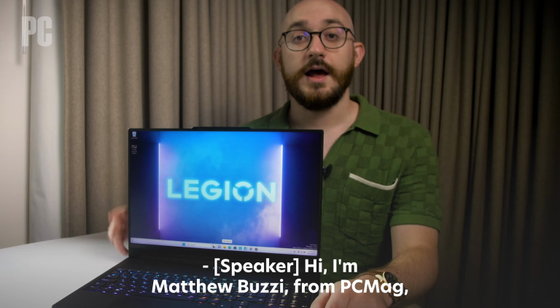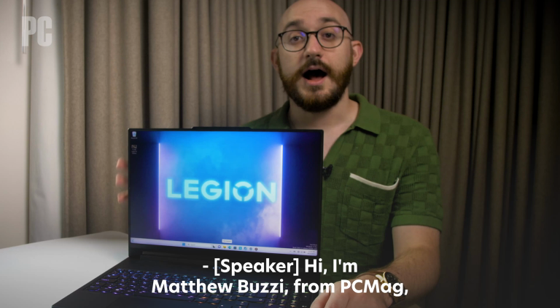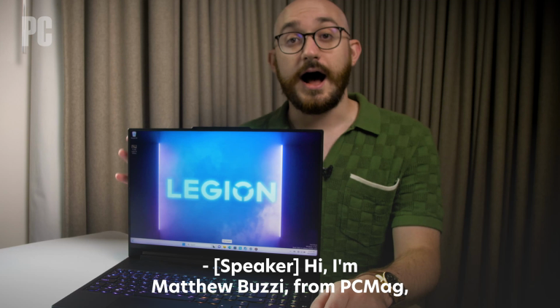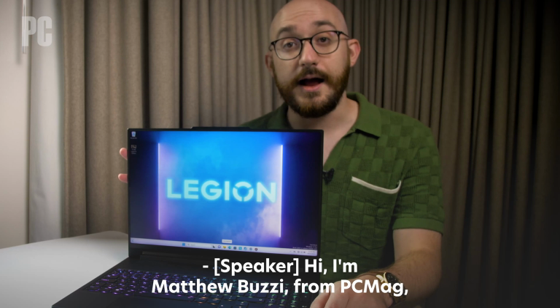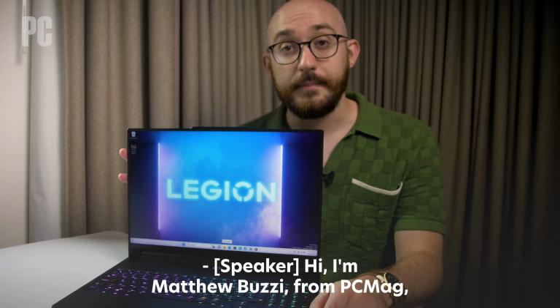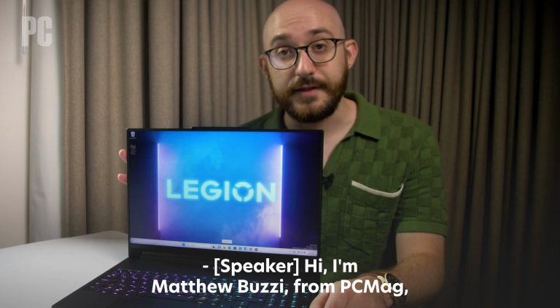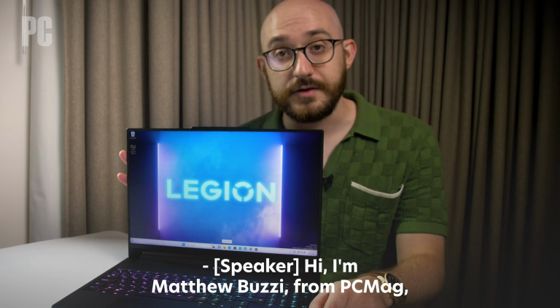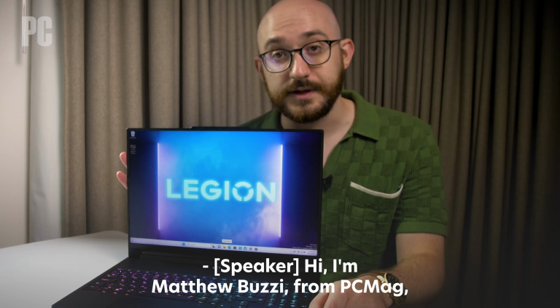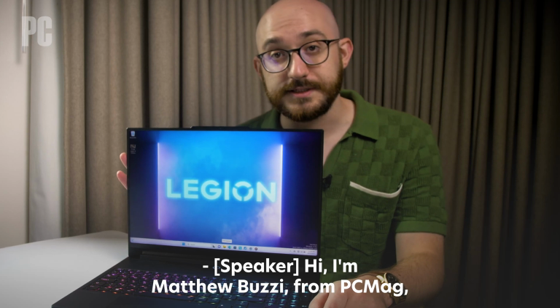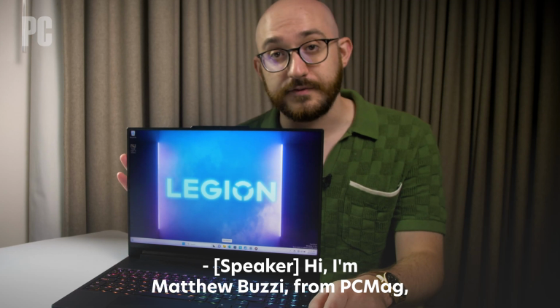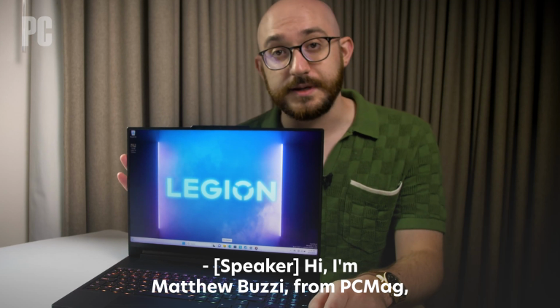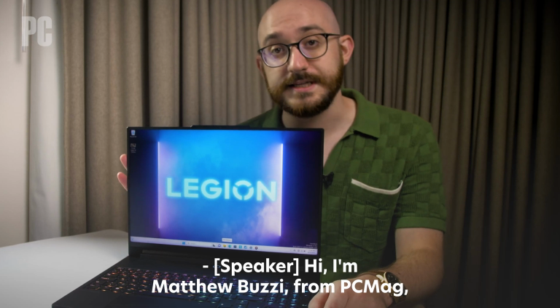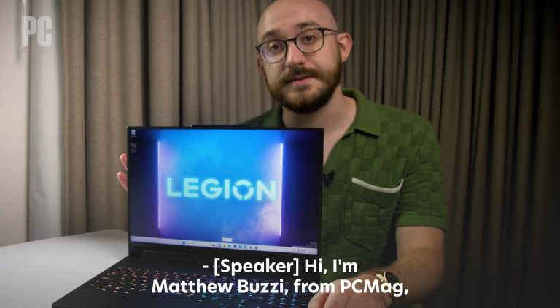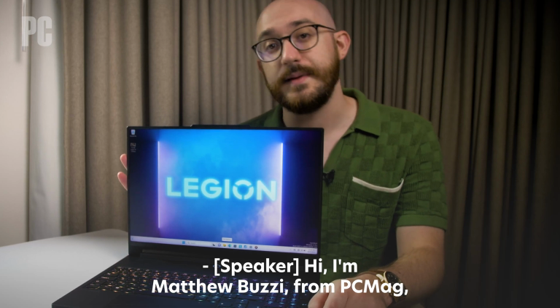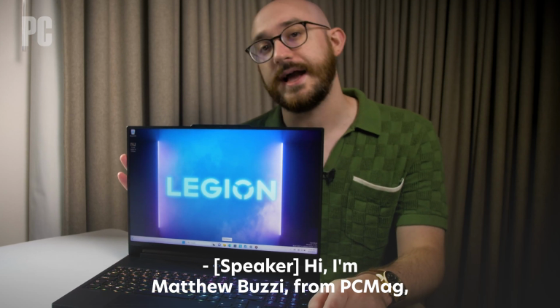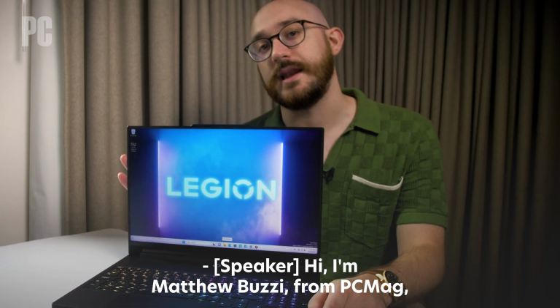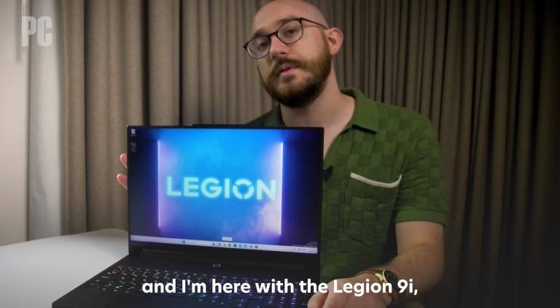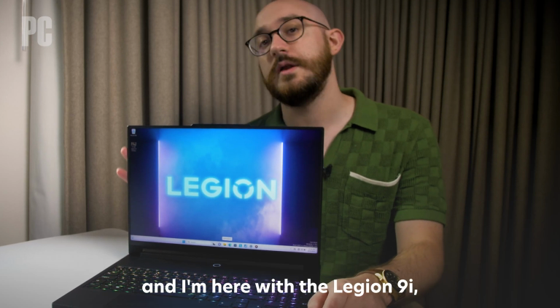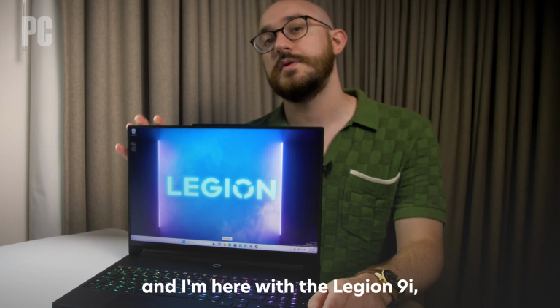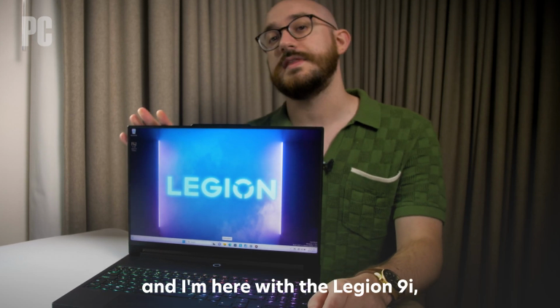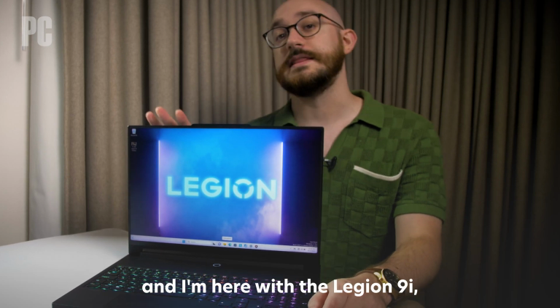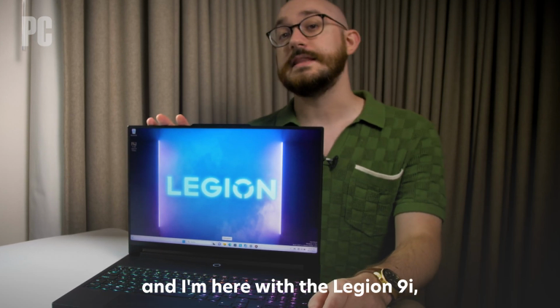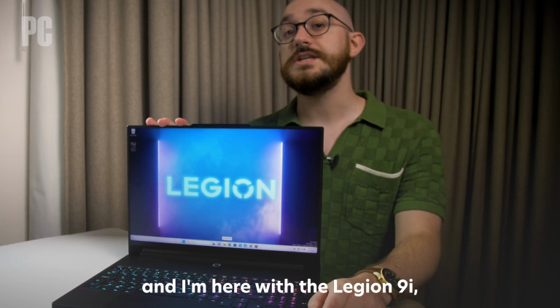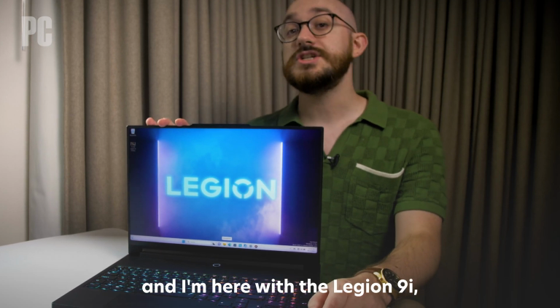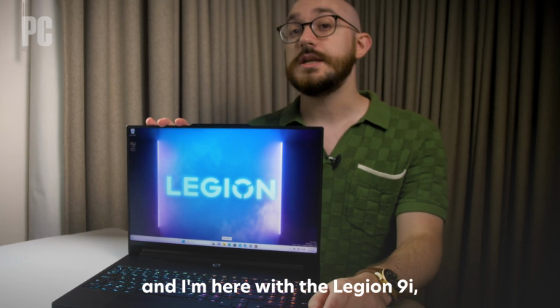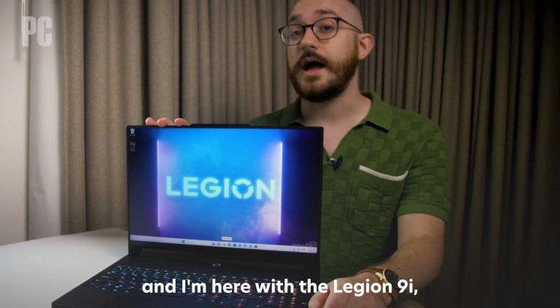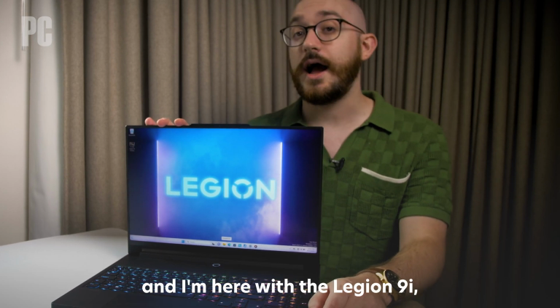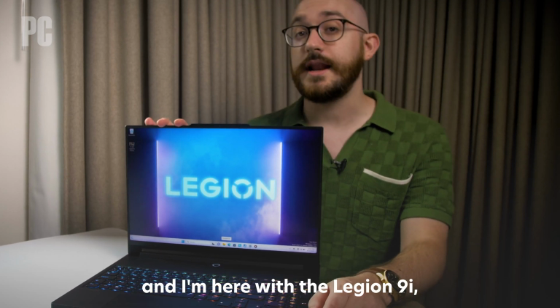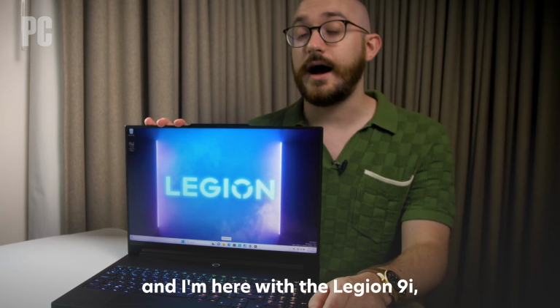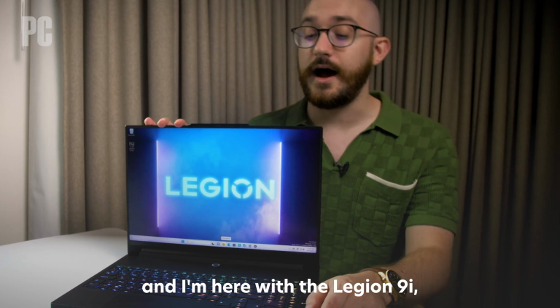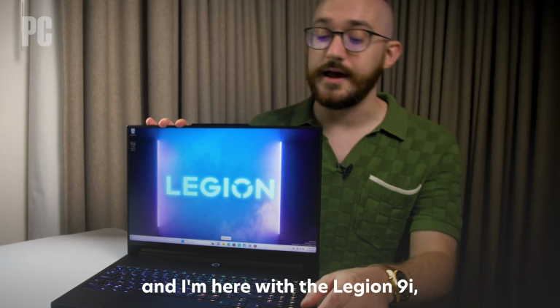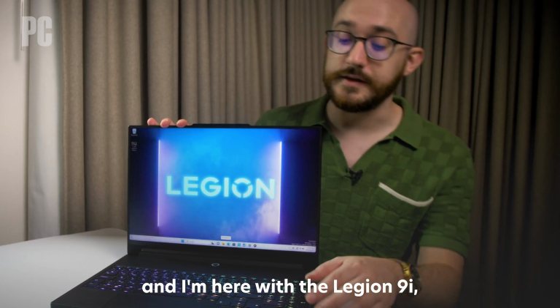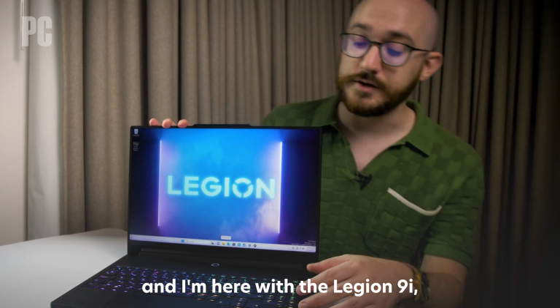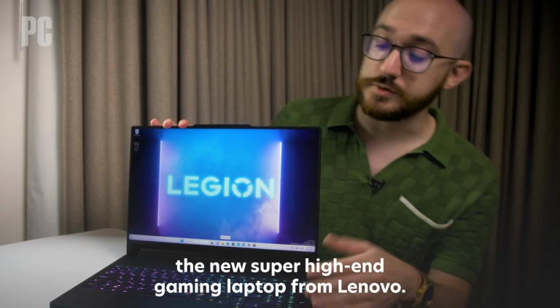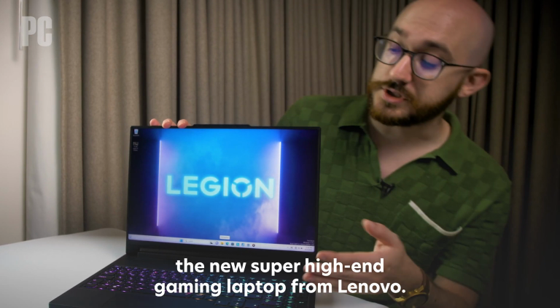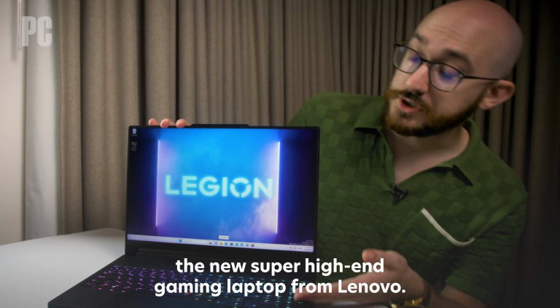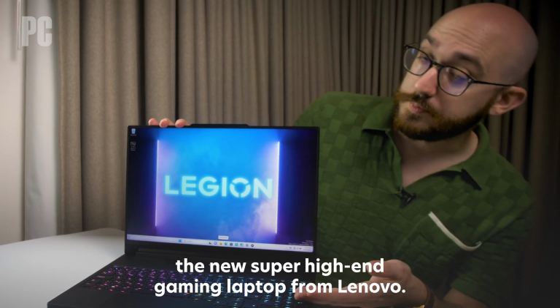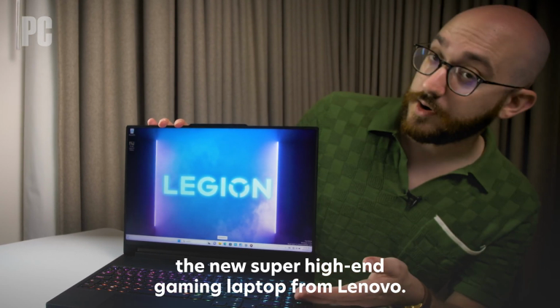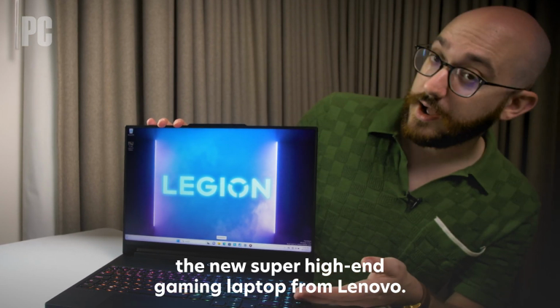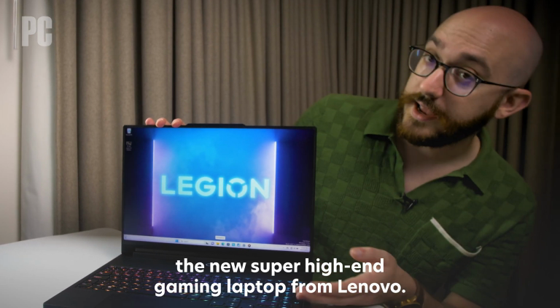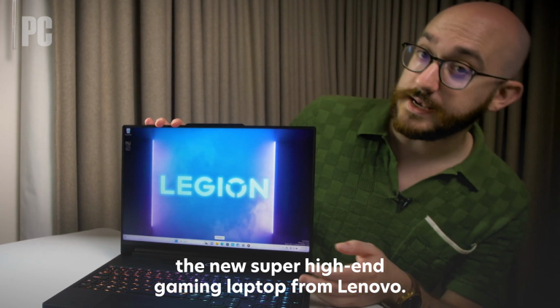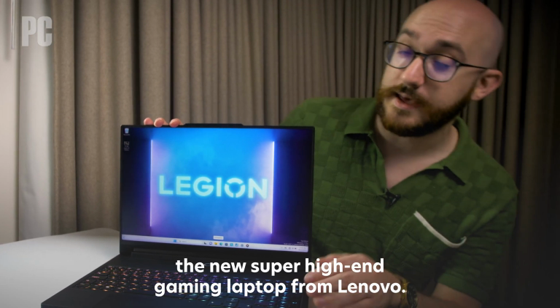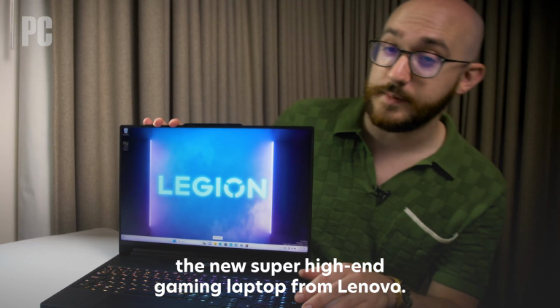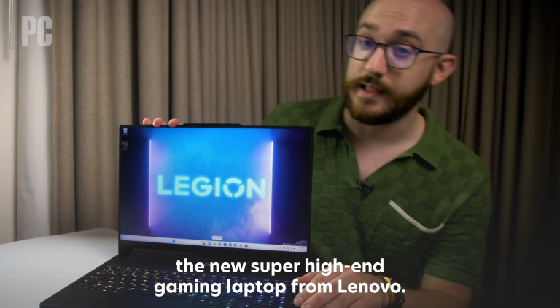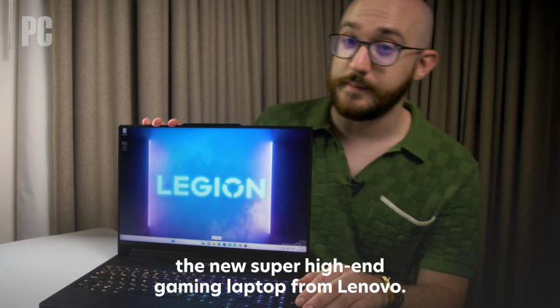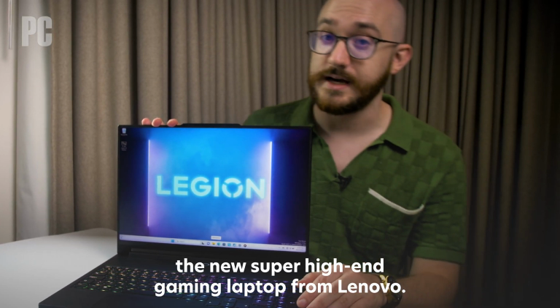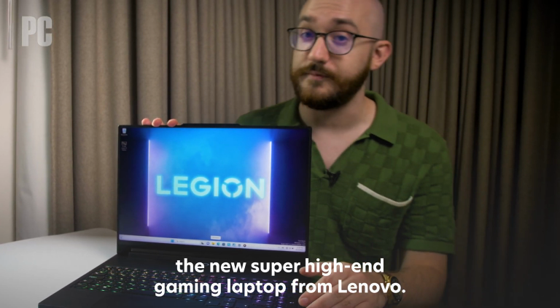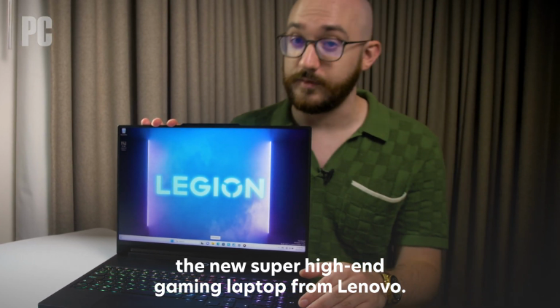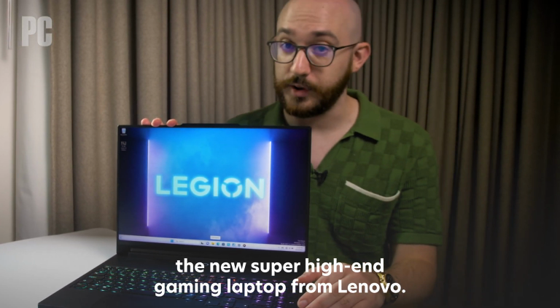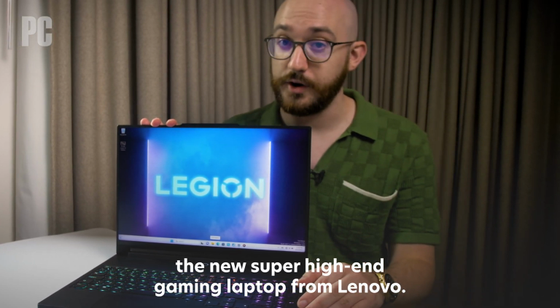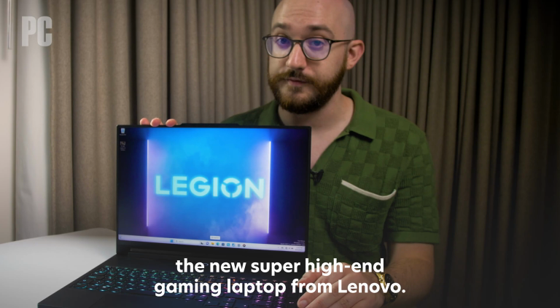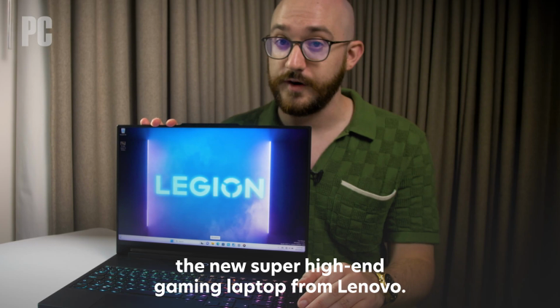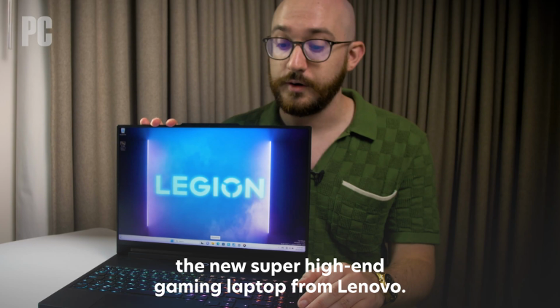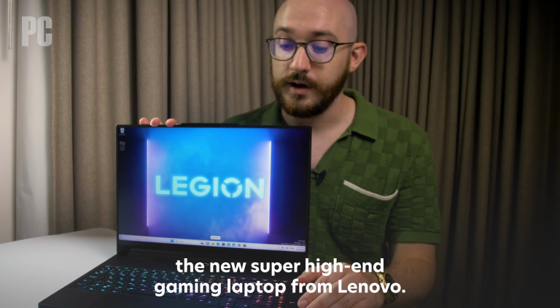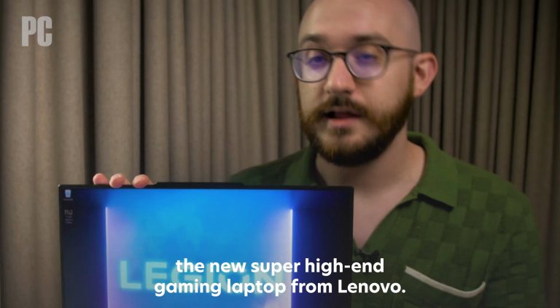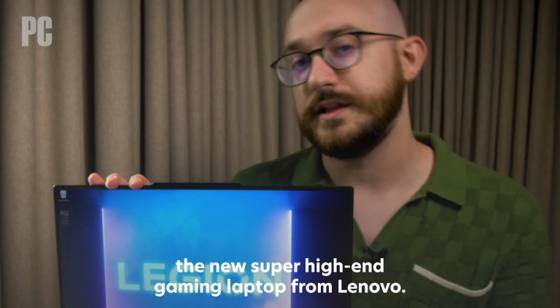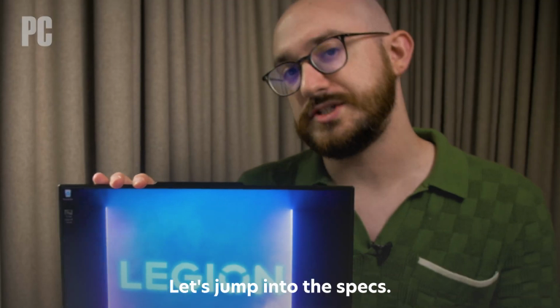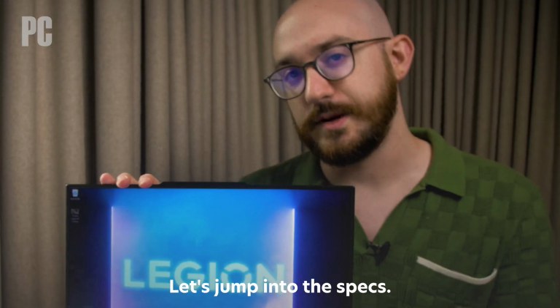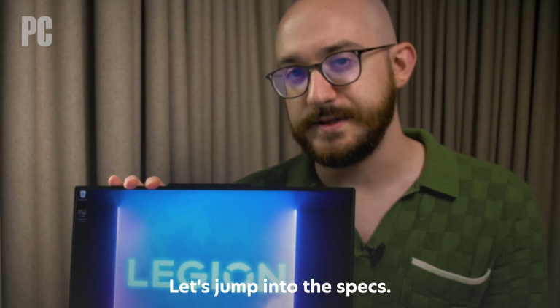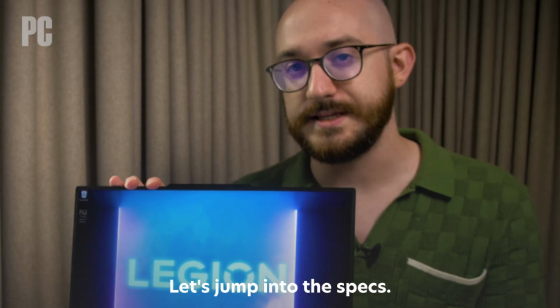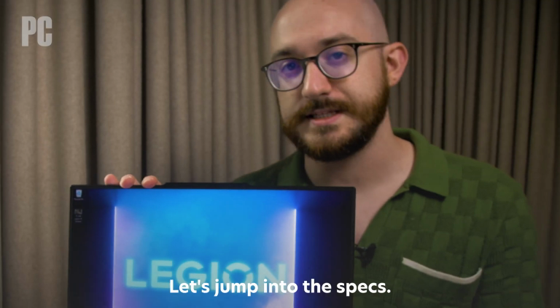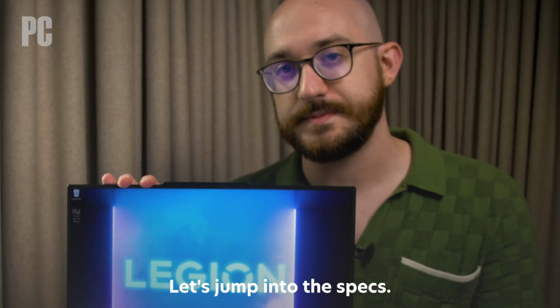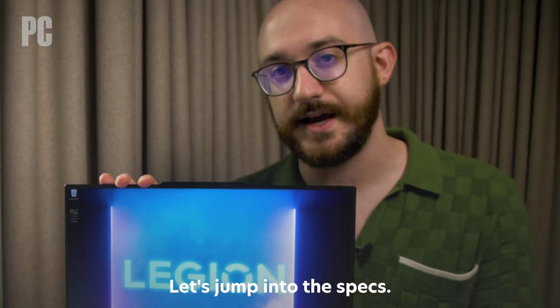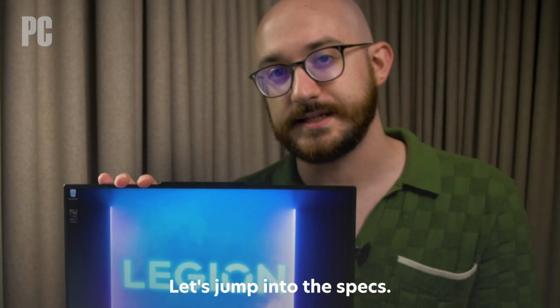Hi, I'm Matthew Buzzi from PCMag, and I'm here with the Legion 9i, the new super high-end gaming laptop from Lenovo. Let's jump into the specs.